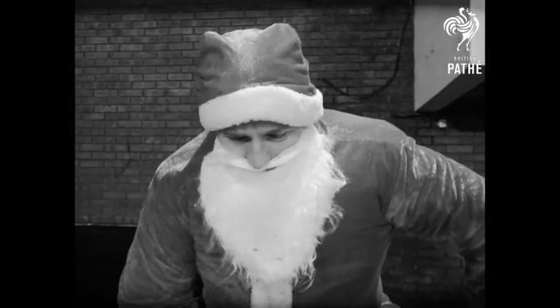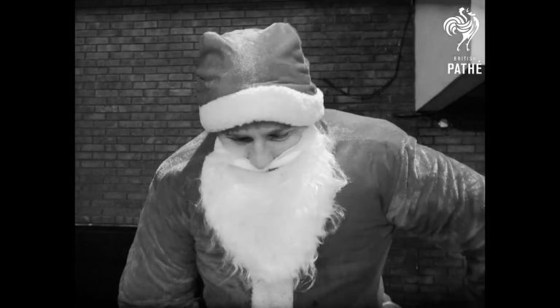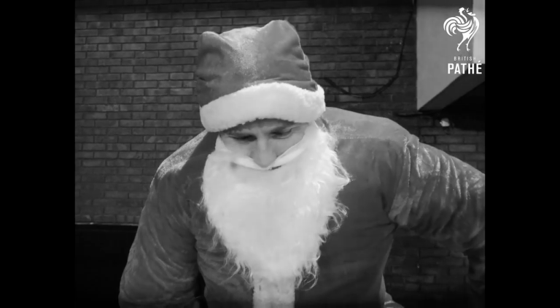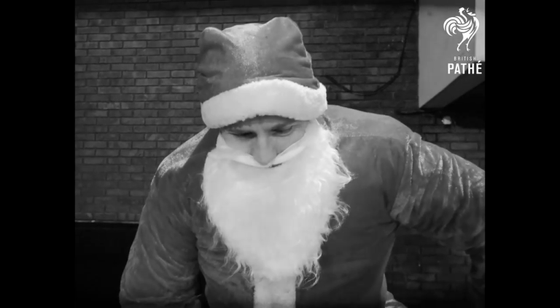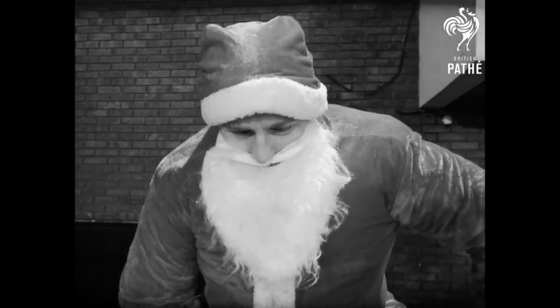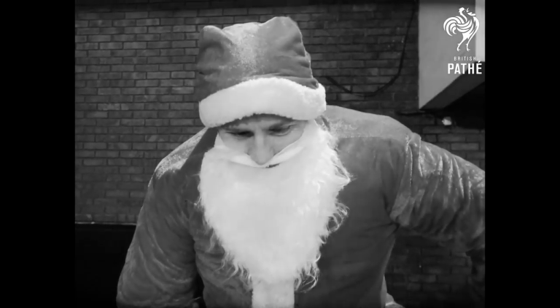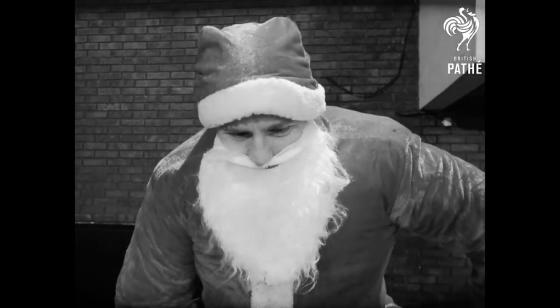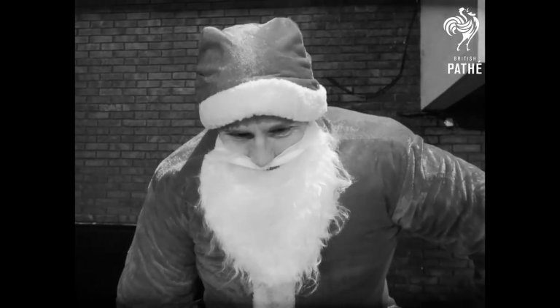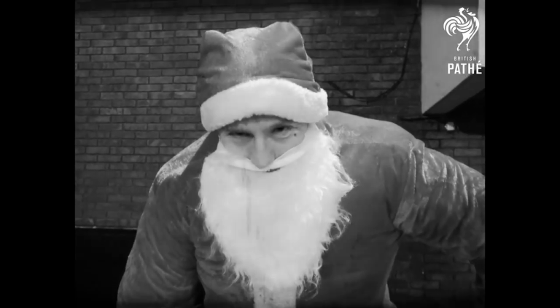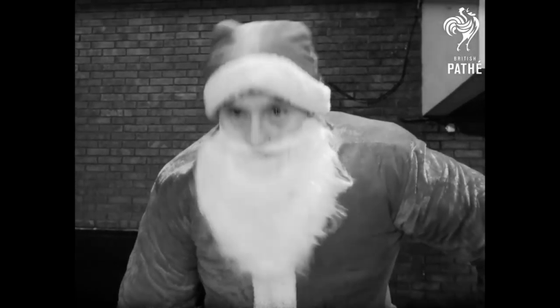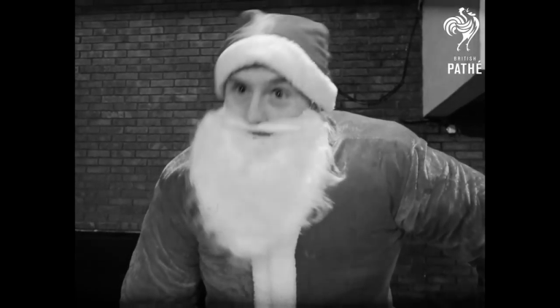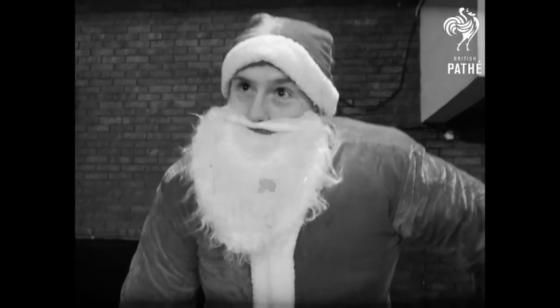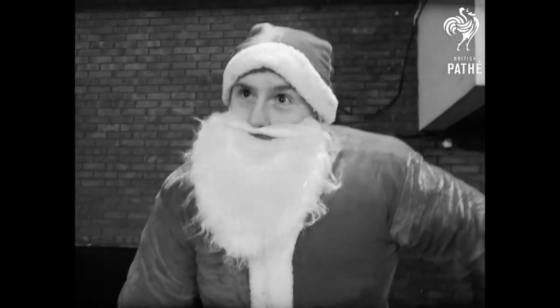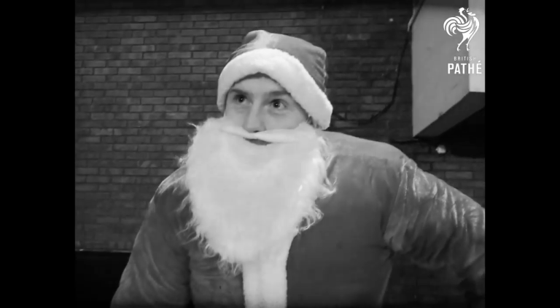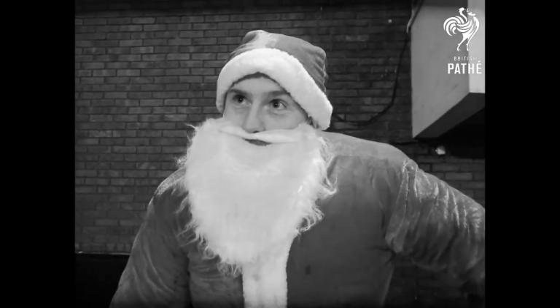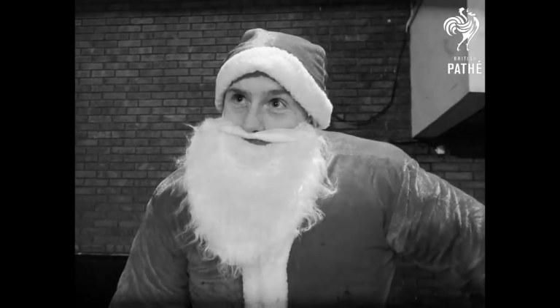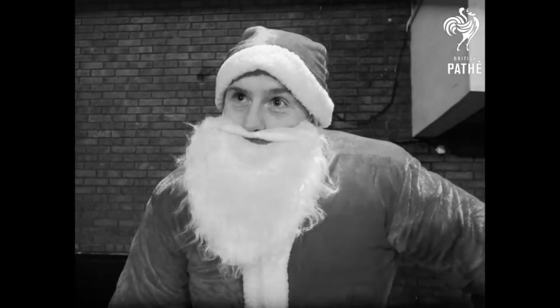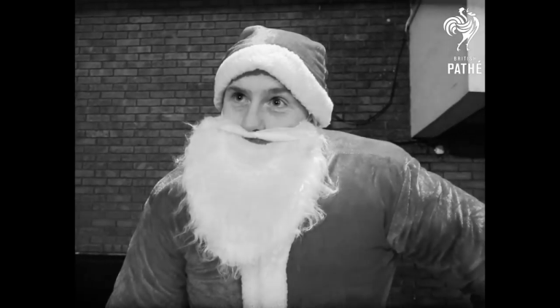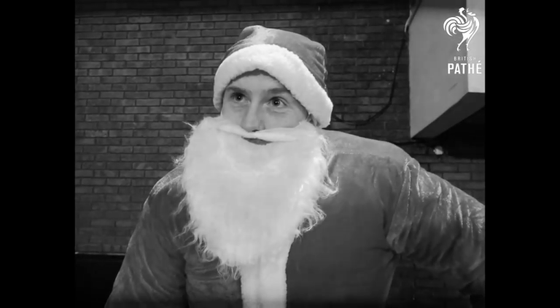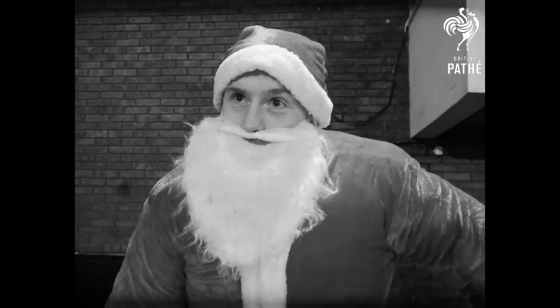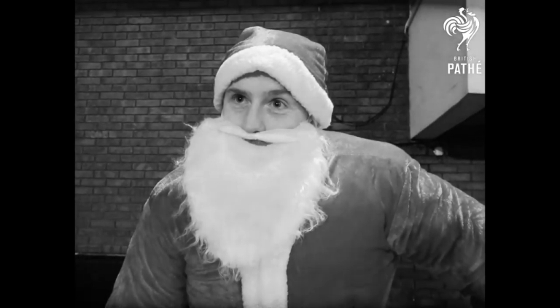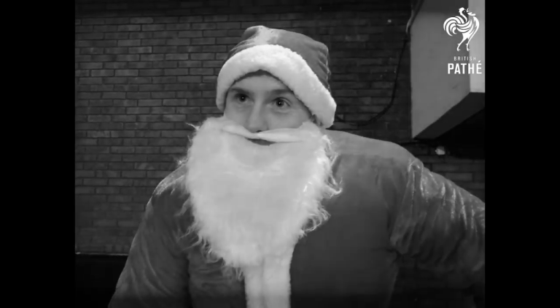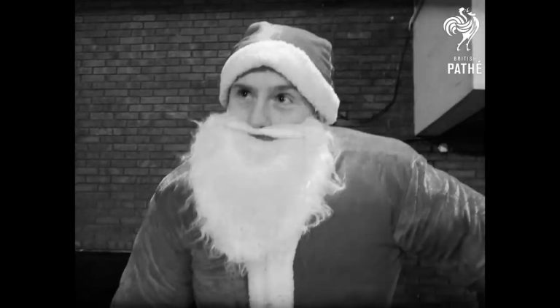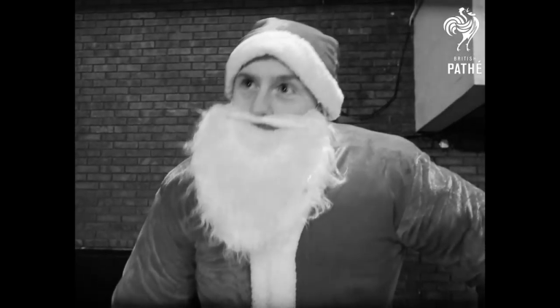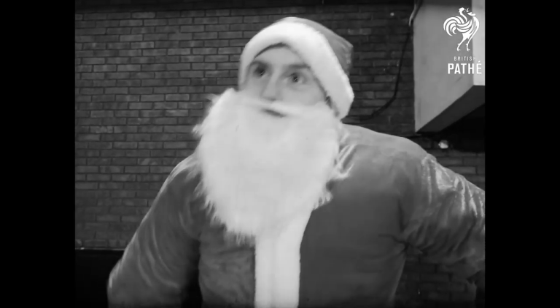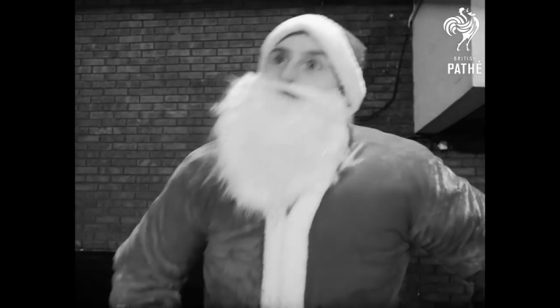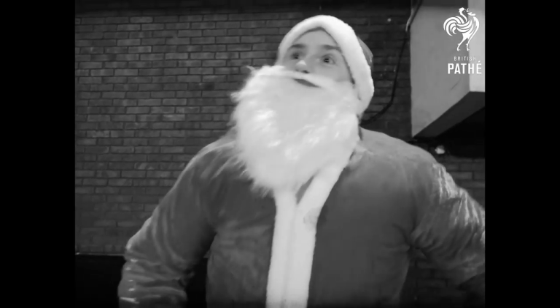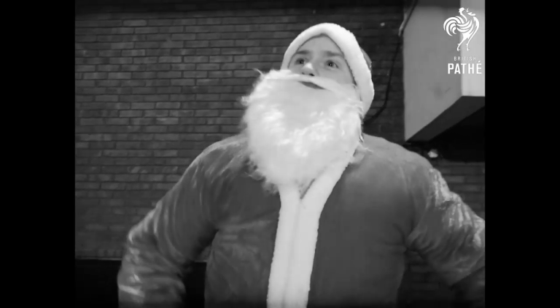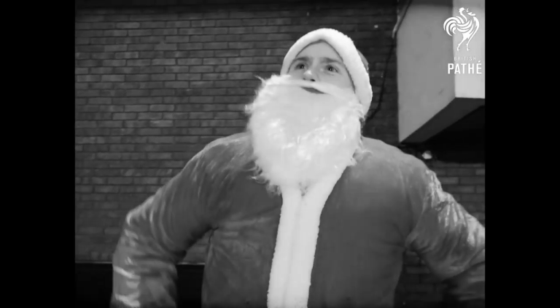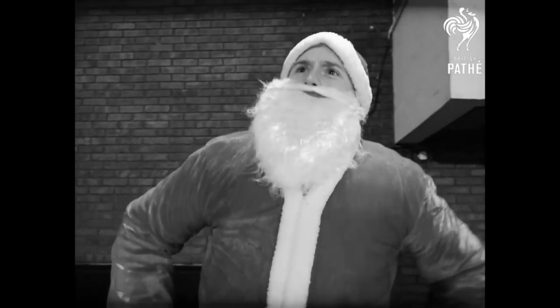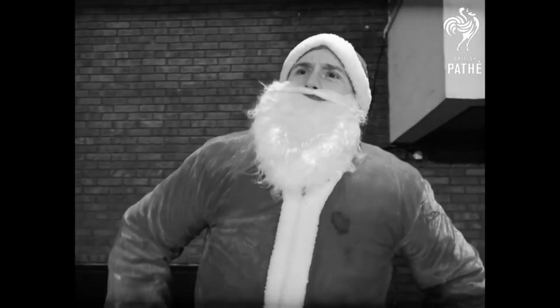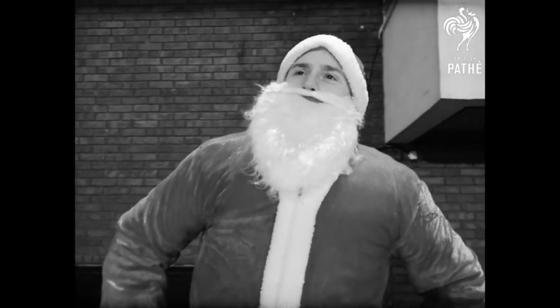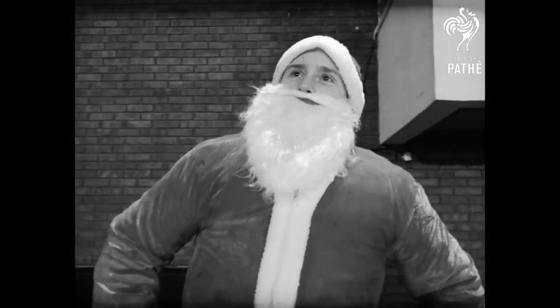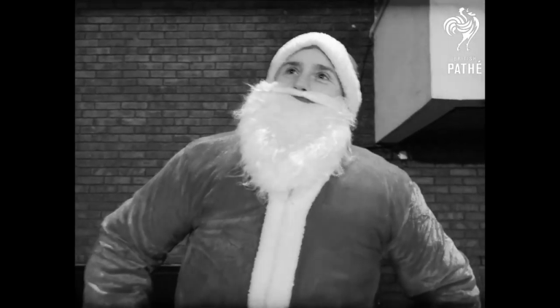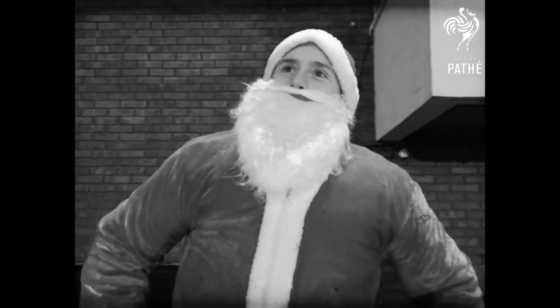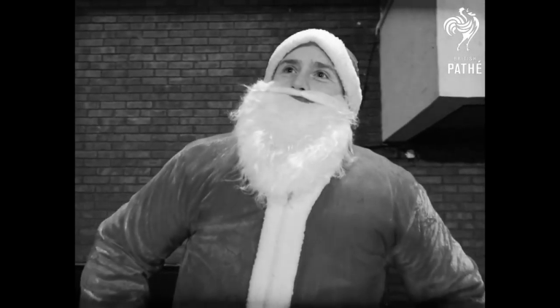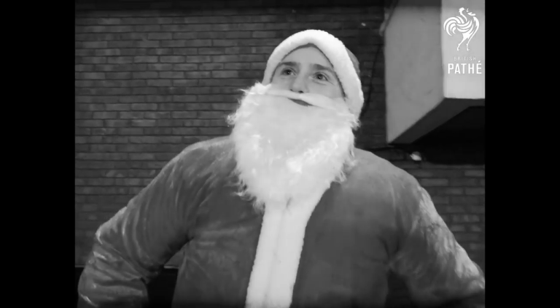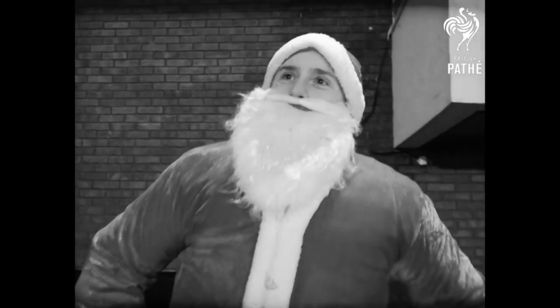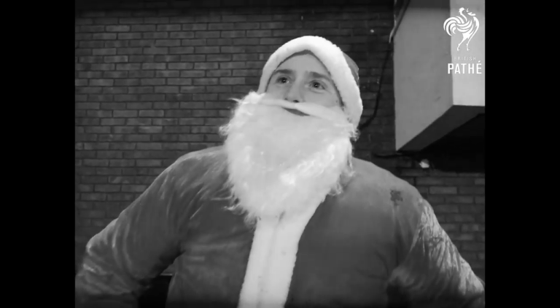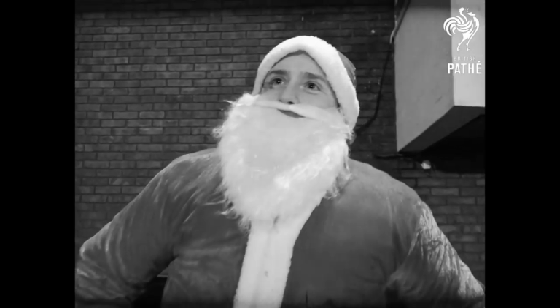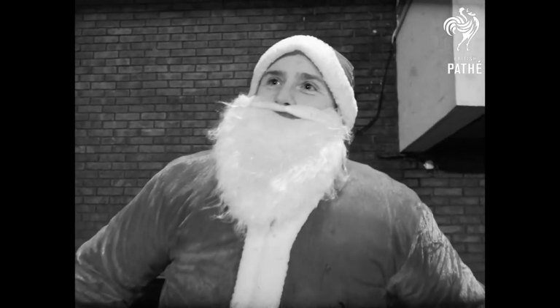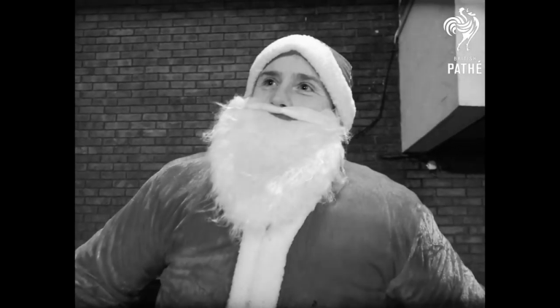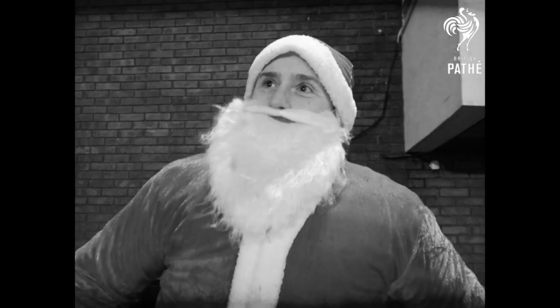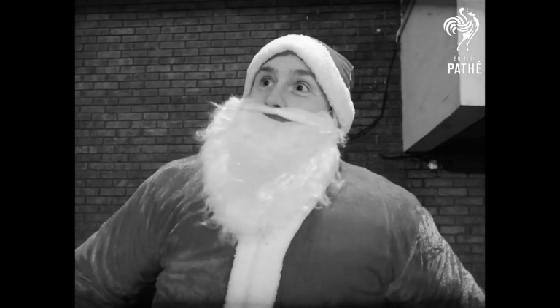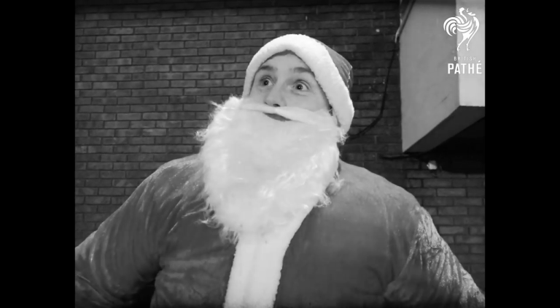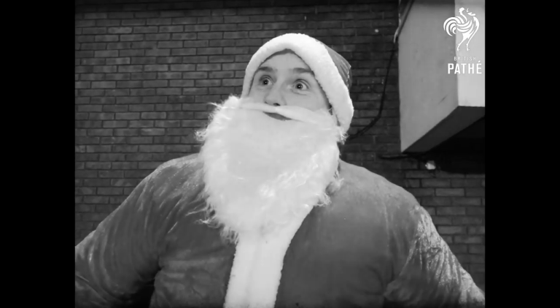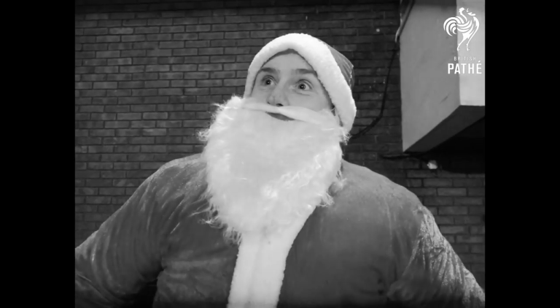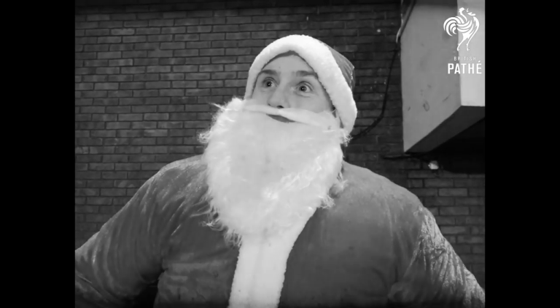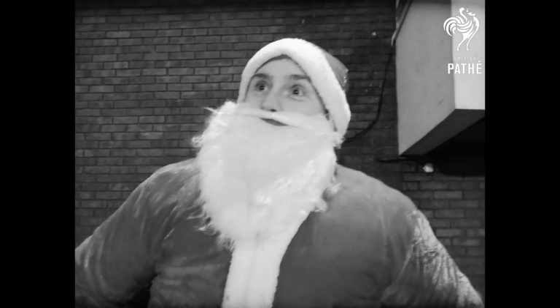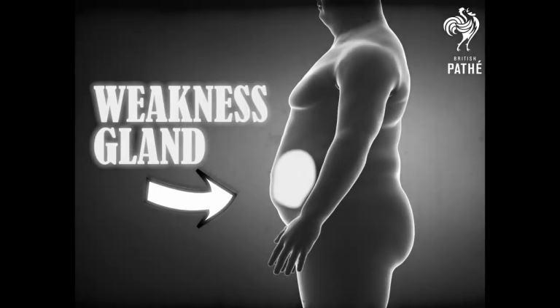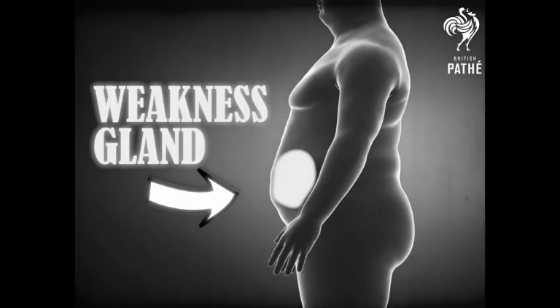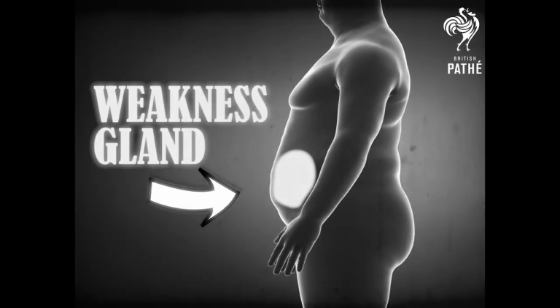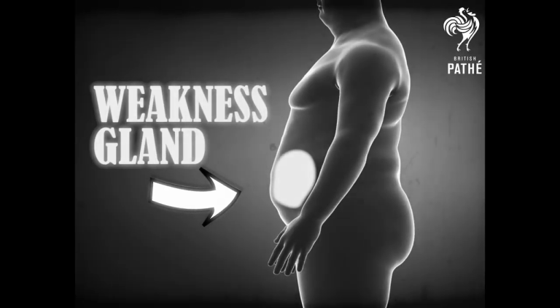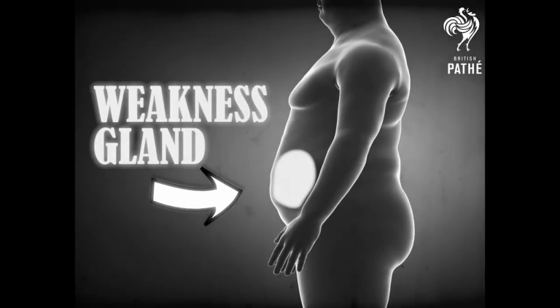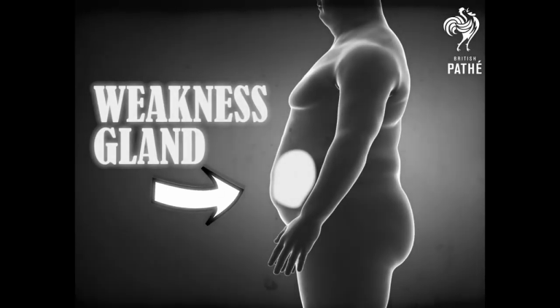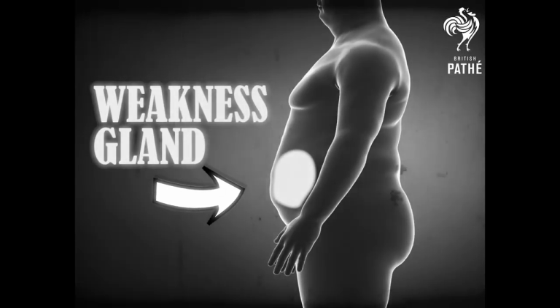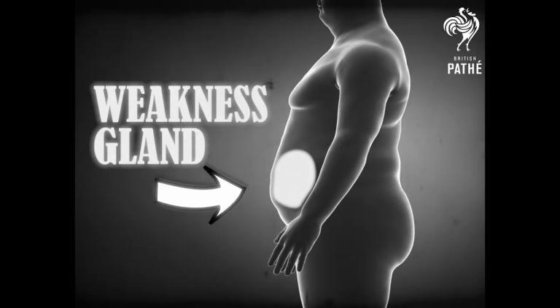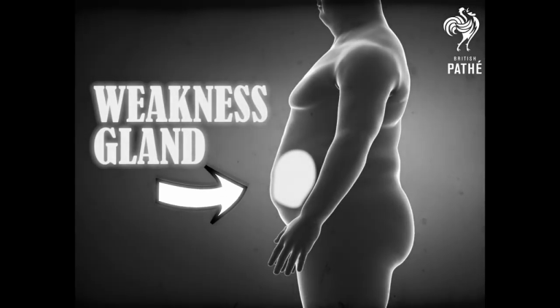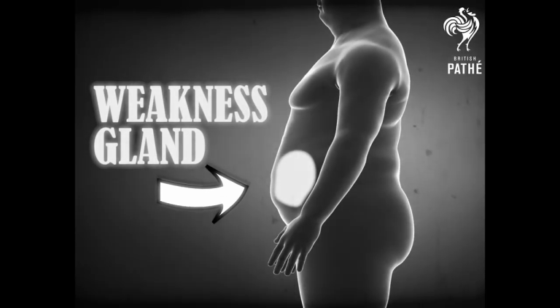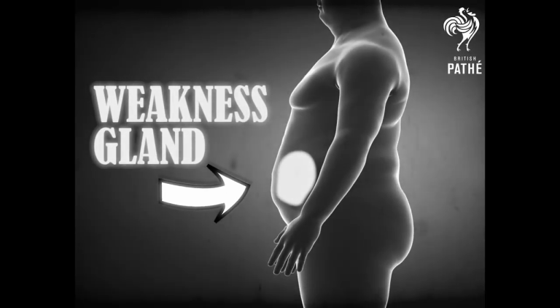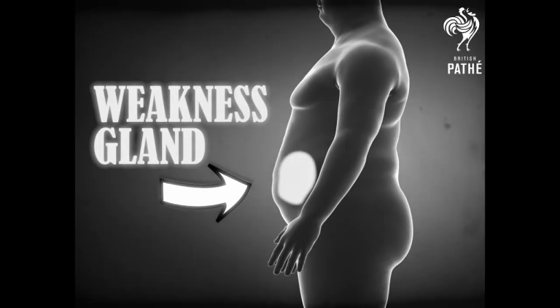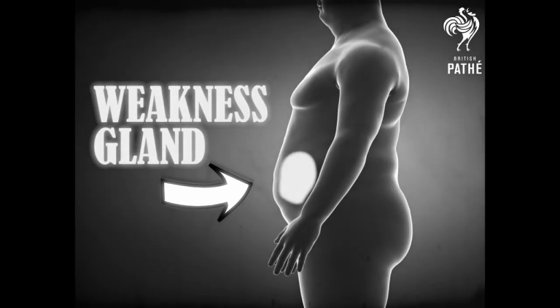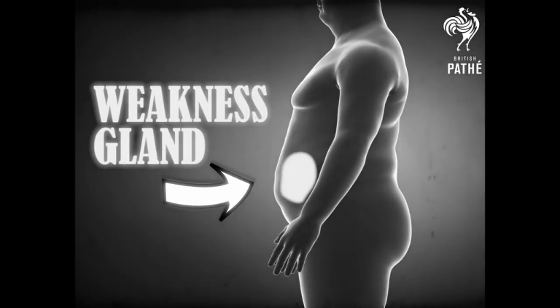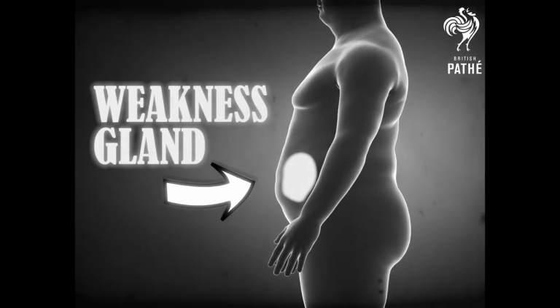But never fear, sir! With the right conditioning, as well as some good old-fashioned elbow grease, we can bring down that swelling in a jiffy.